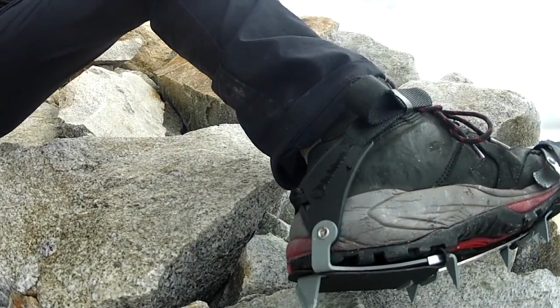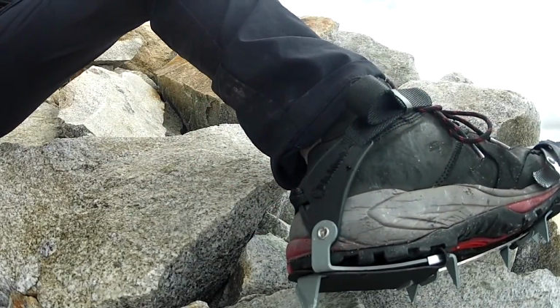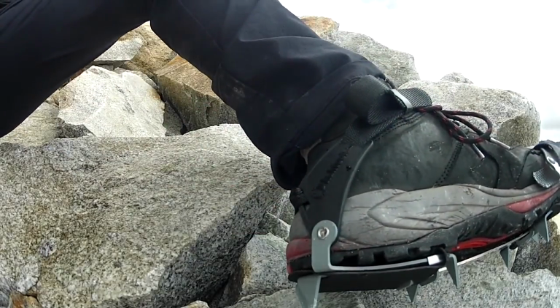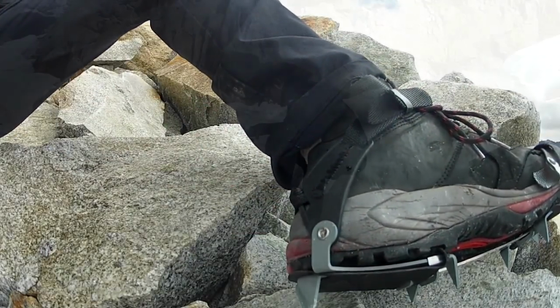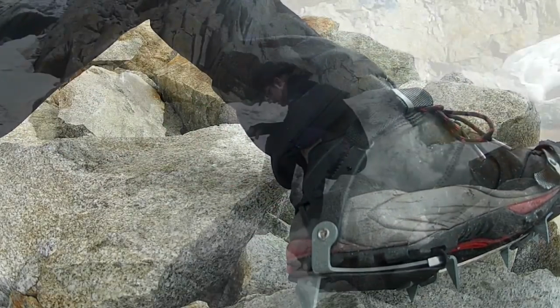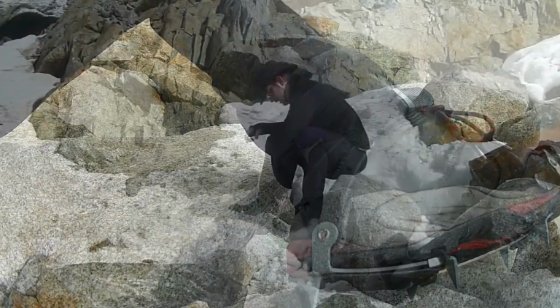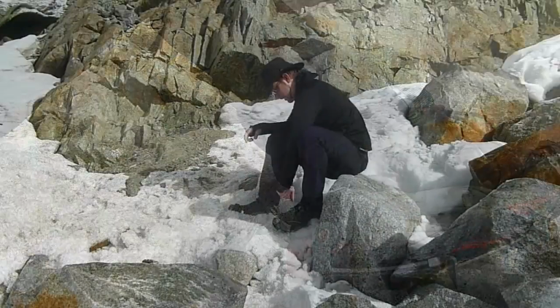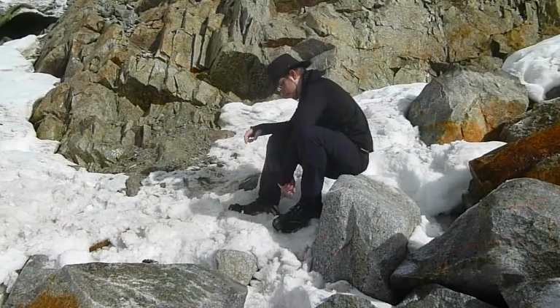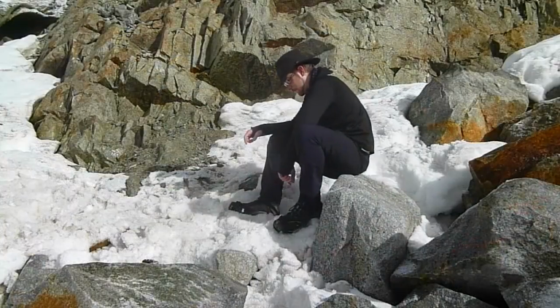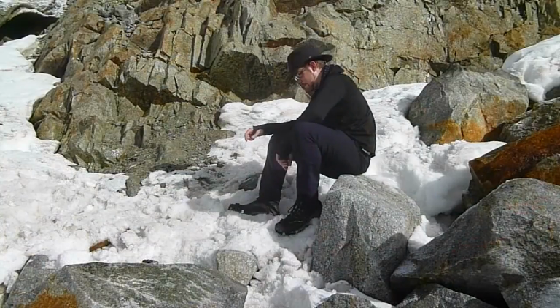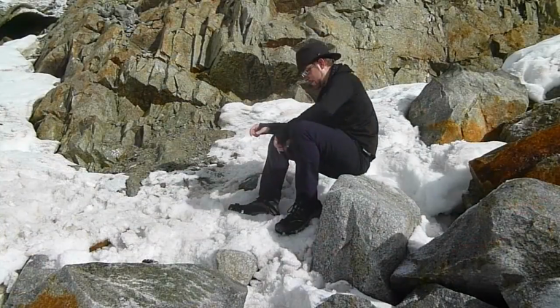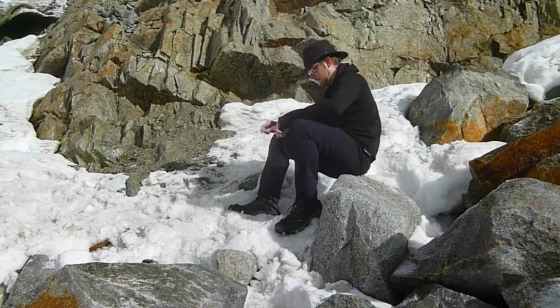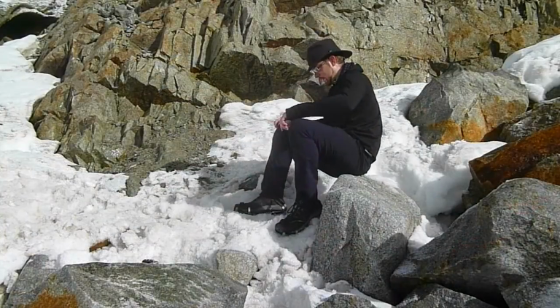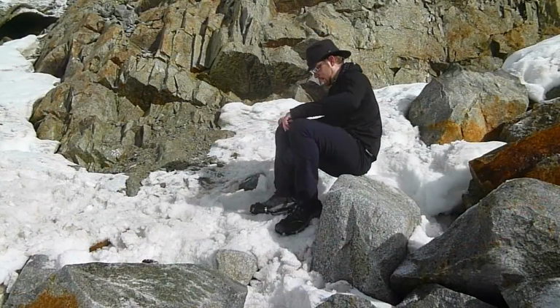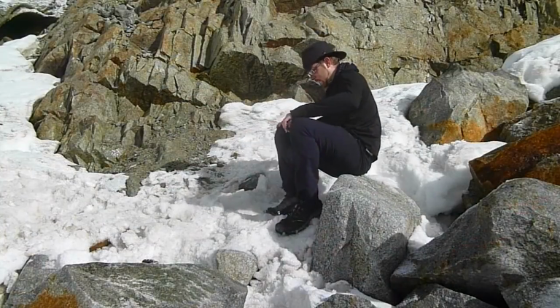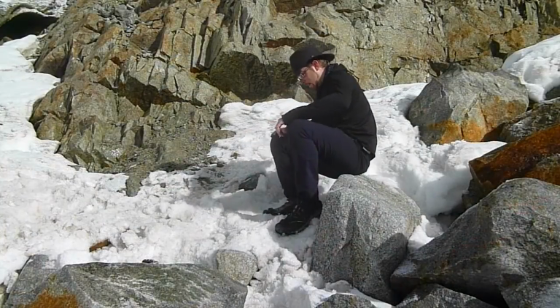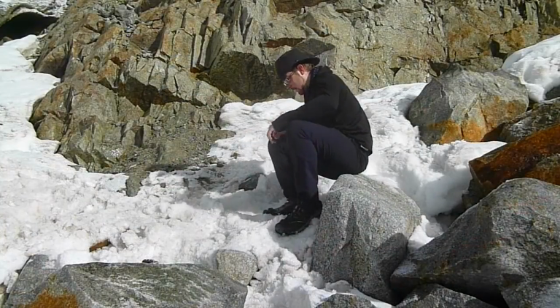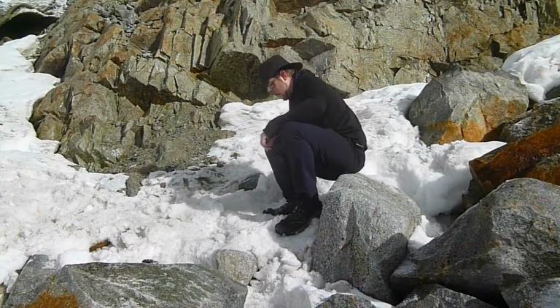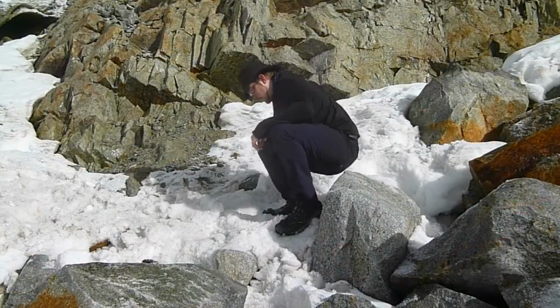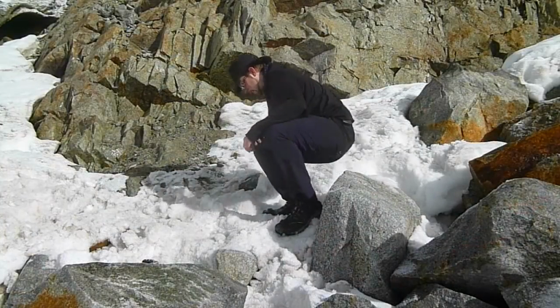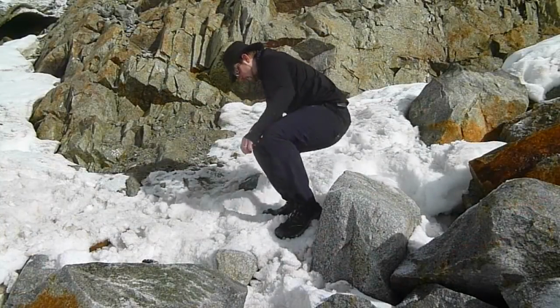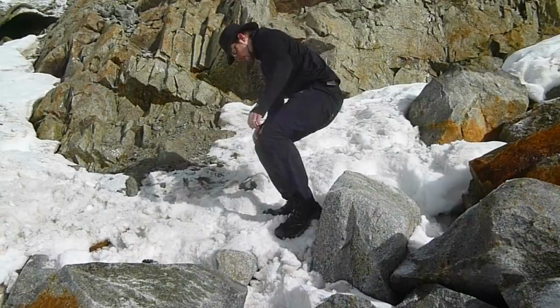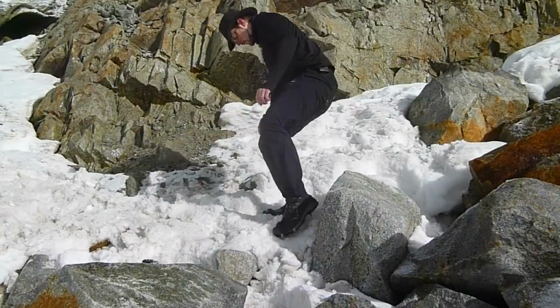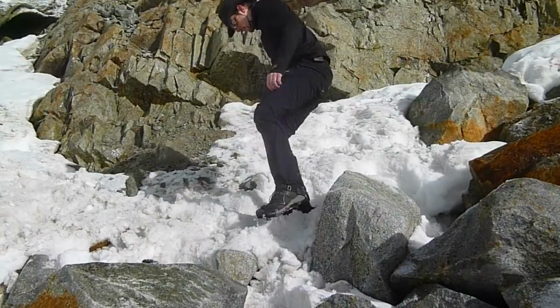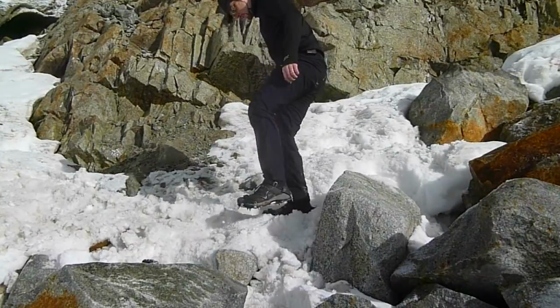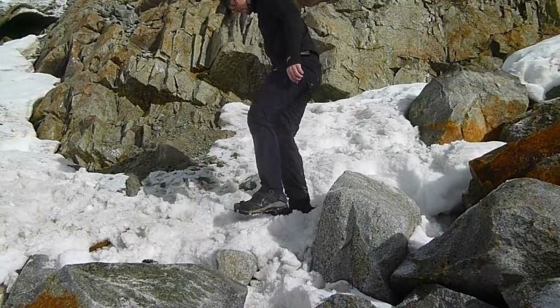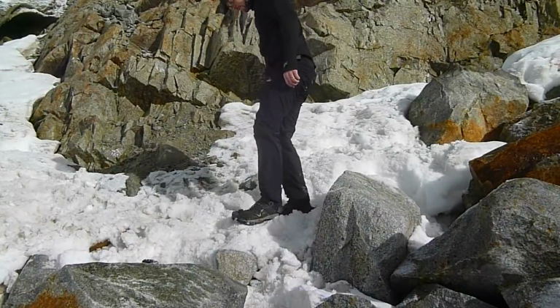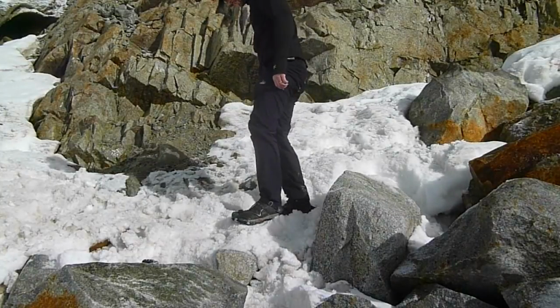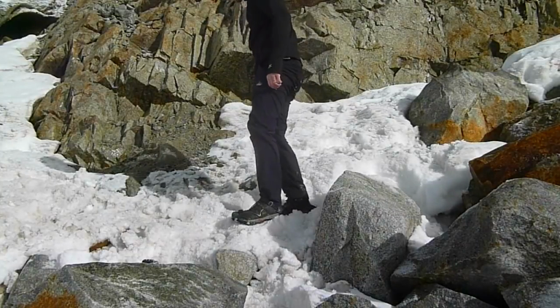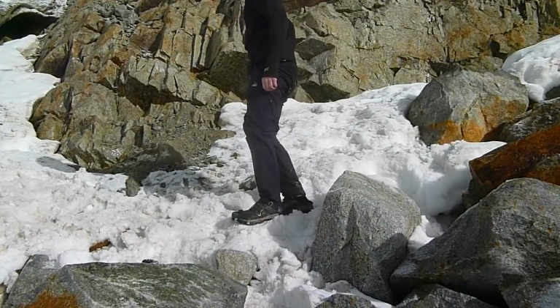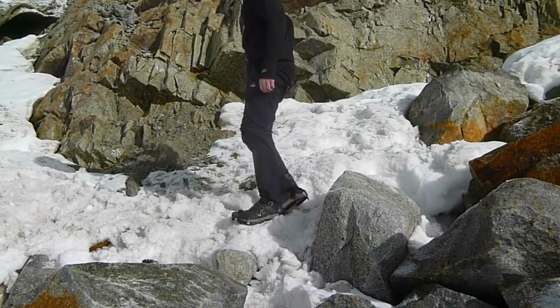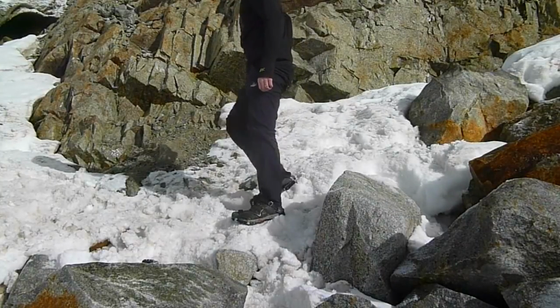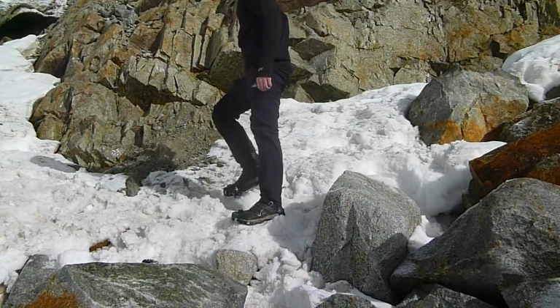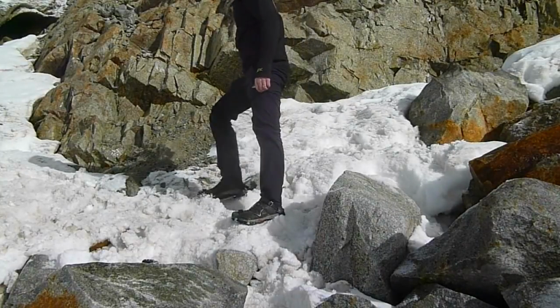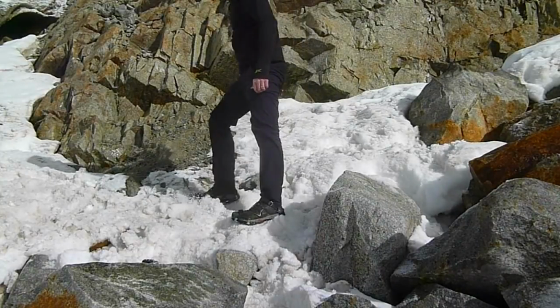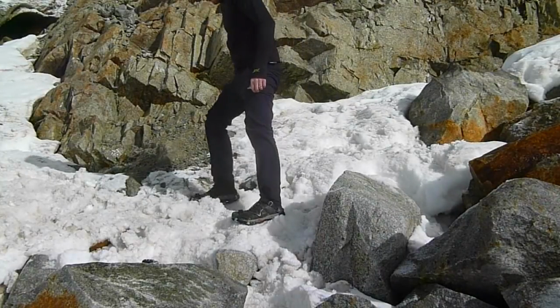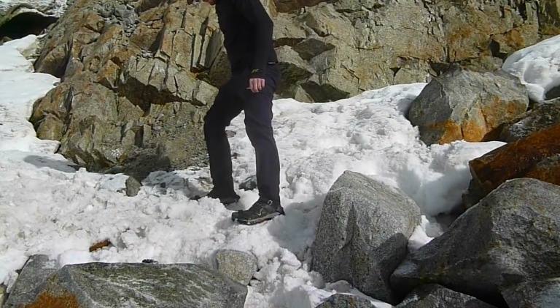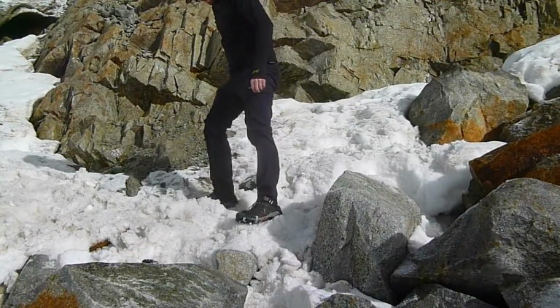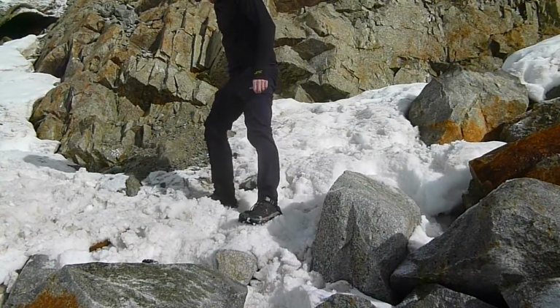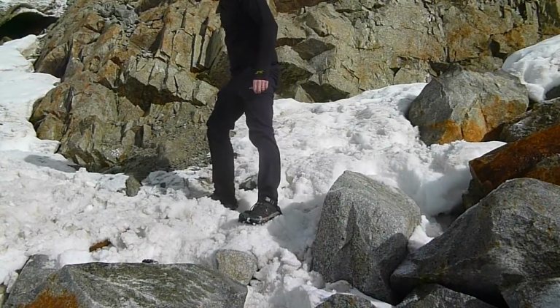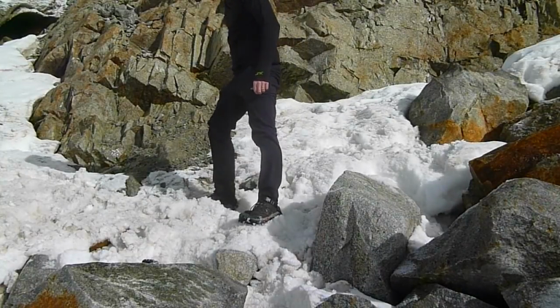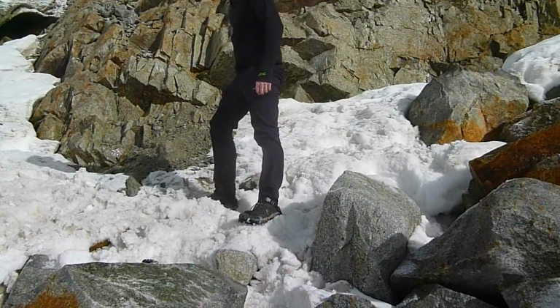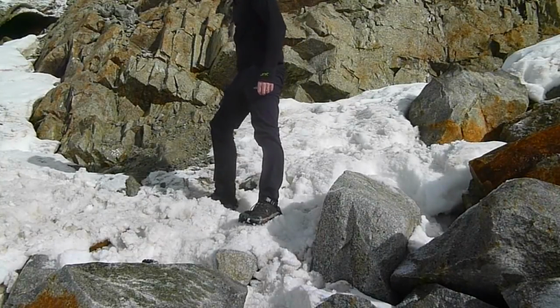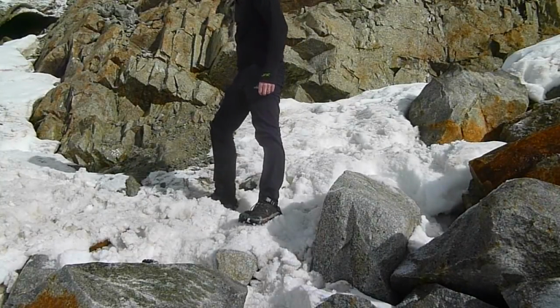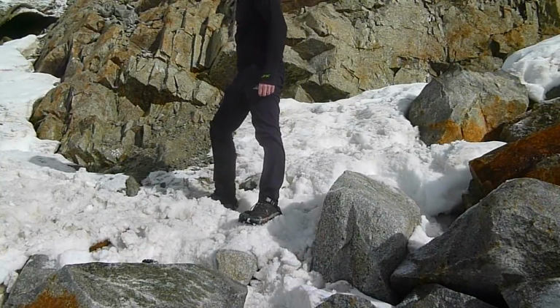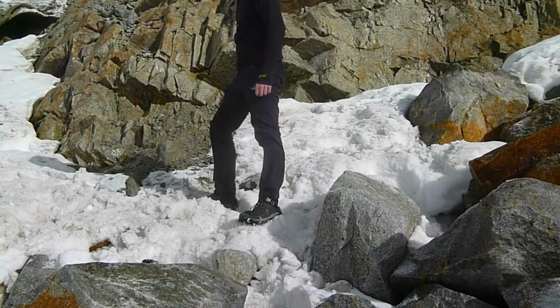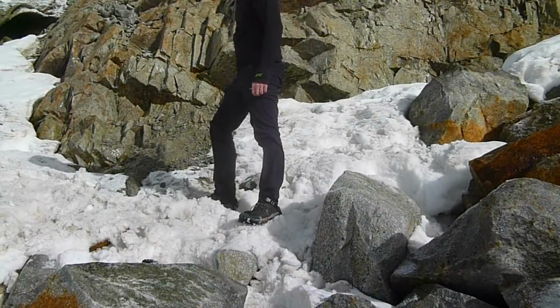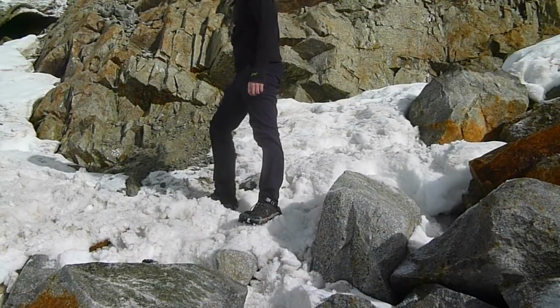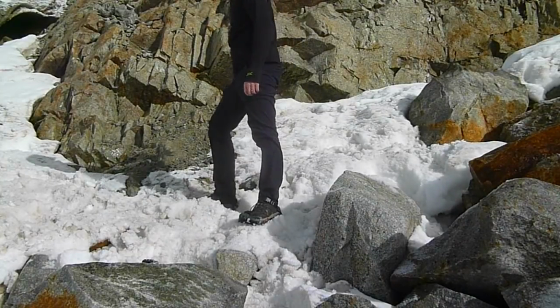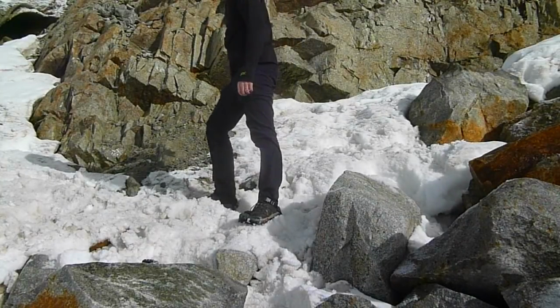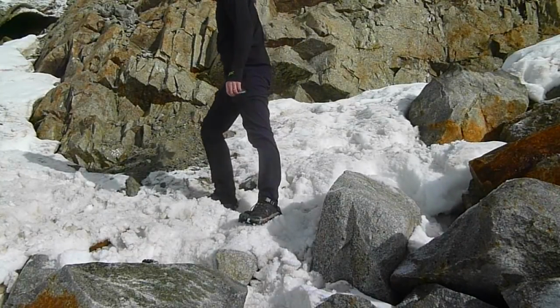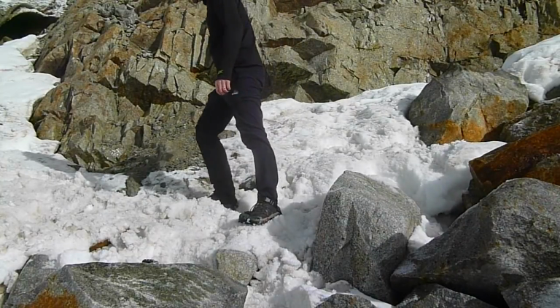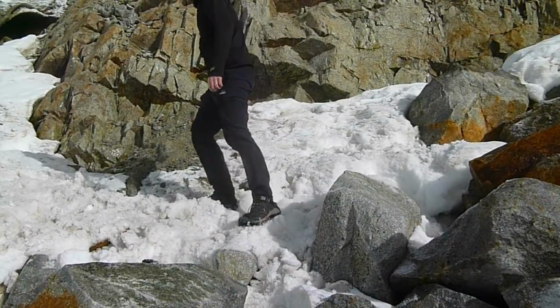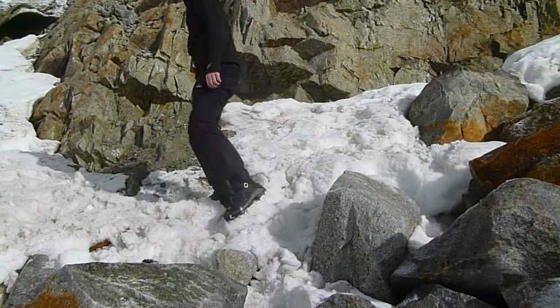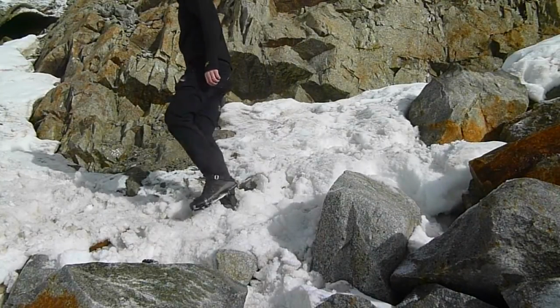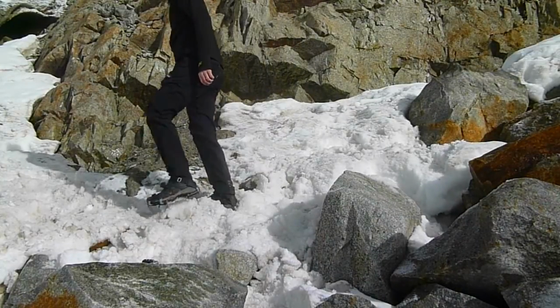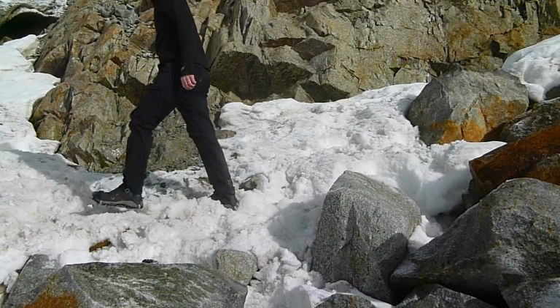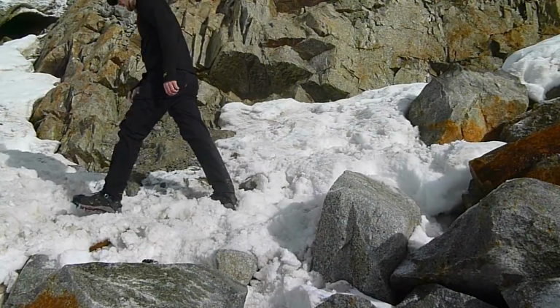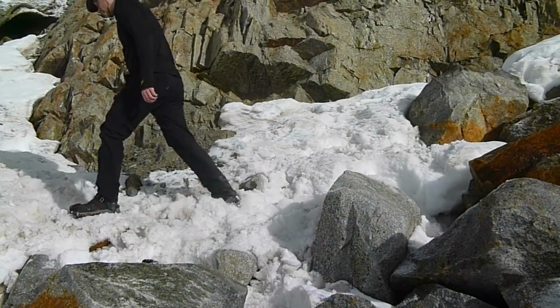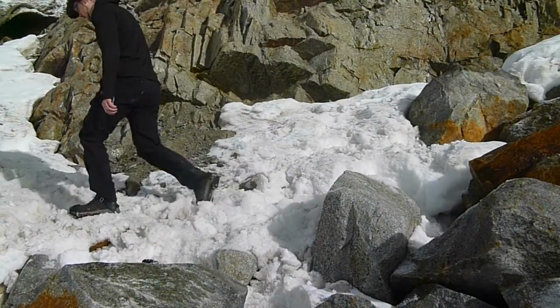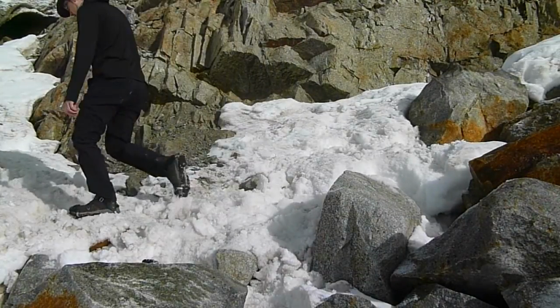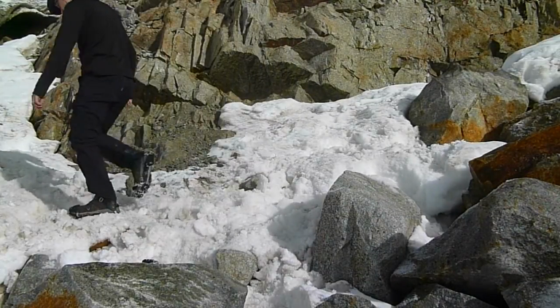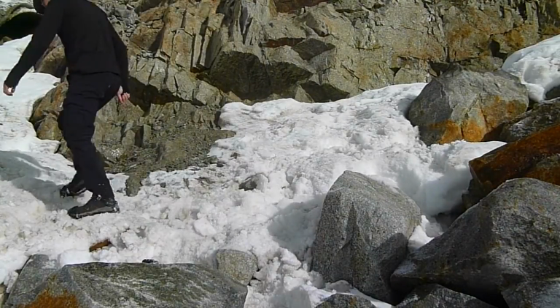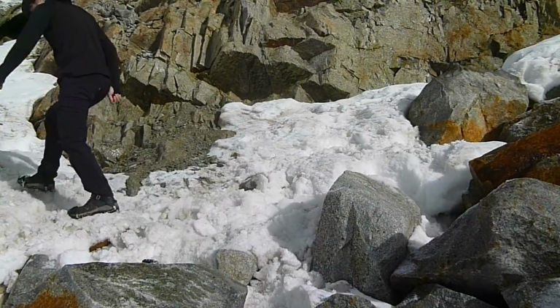When hiking and you hit a snowy or icy patch on the trail, you just pull them out, slip them on, cinch them up, and you're good to go.